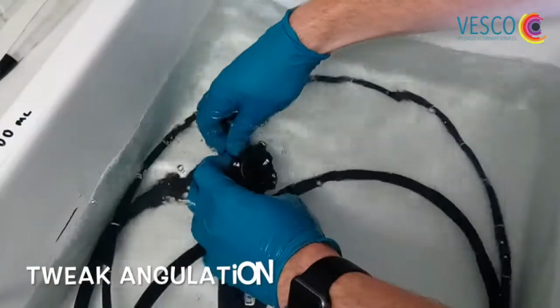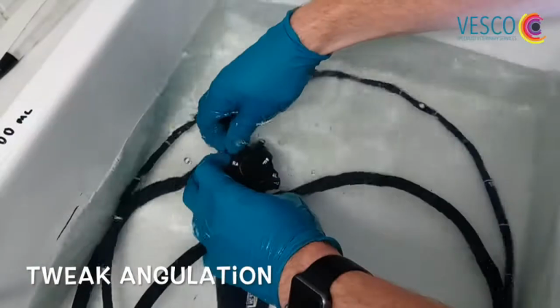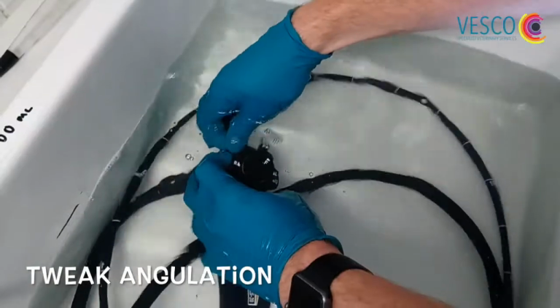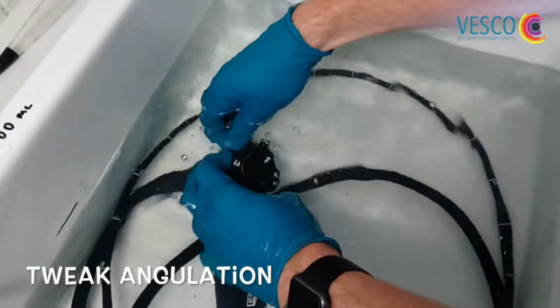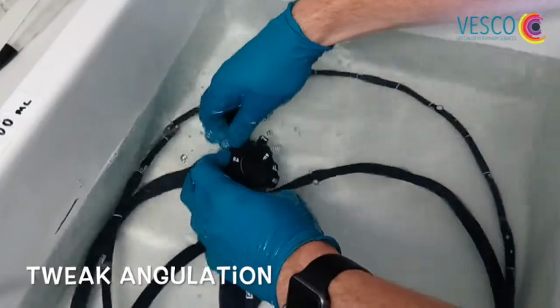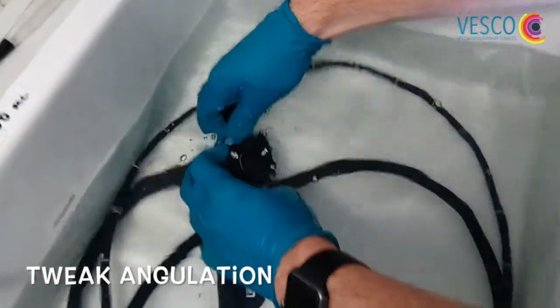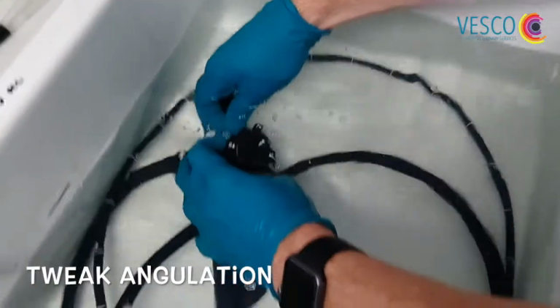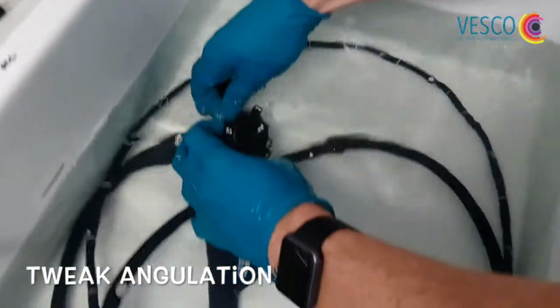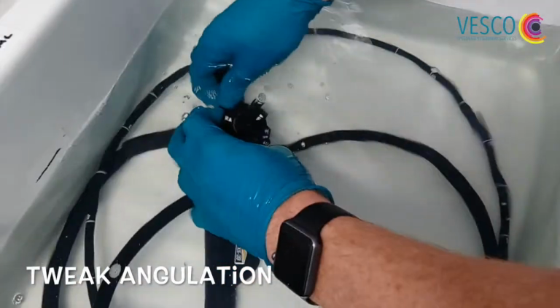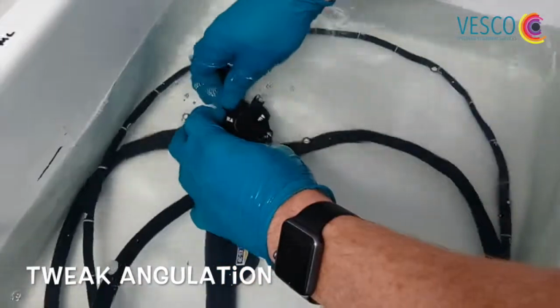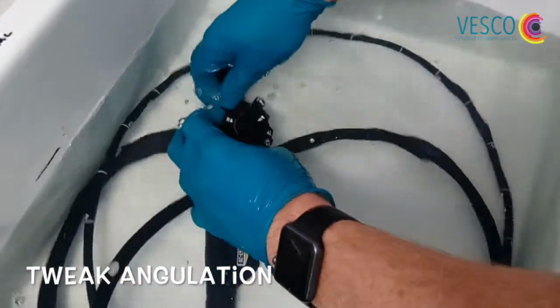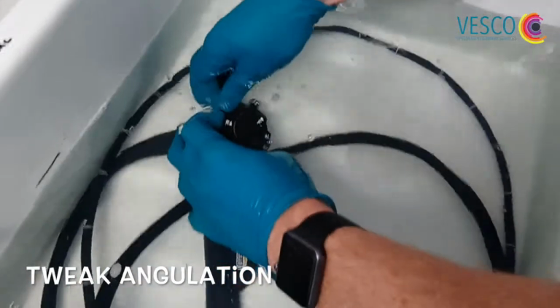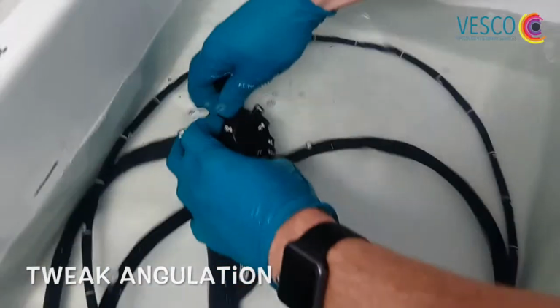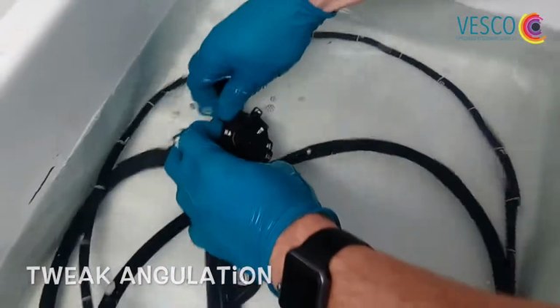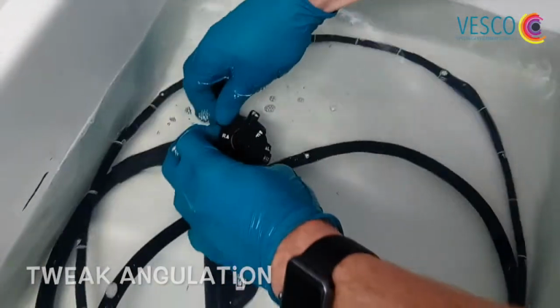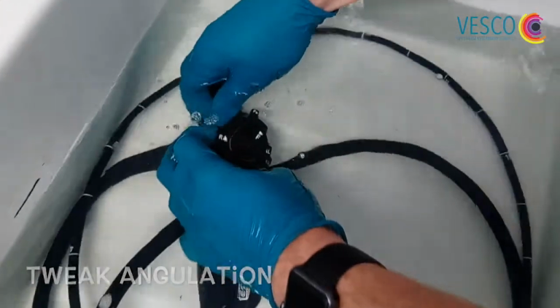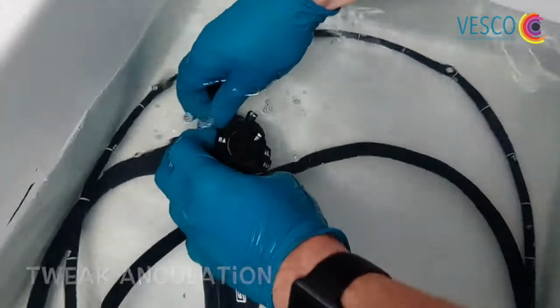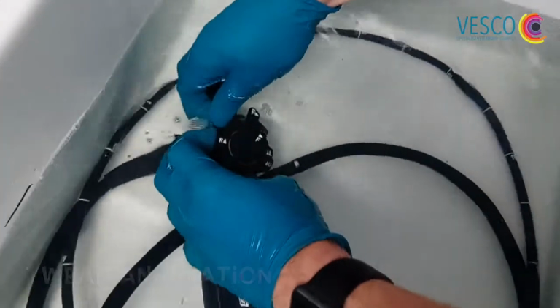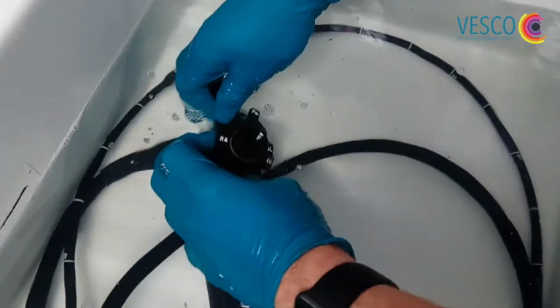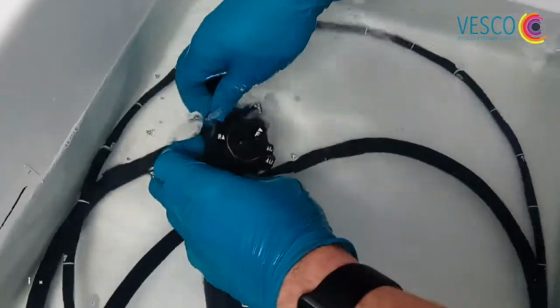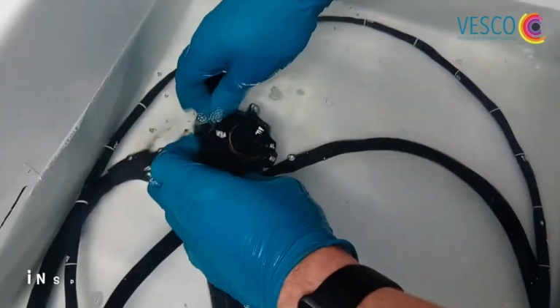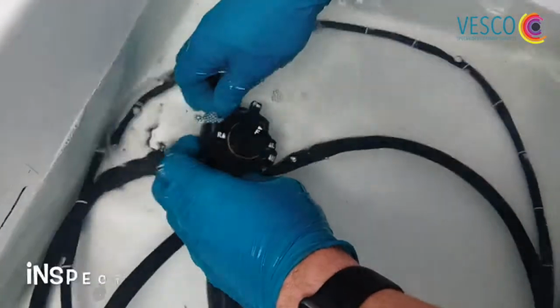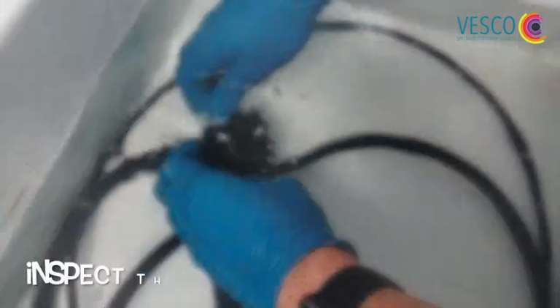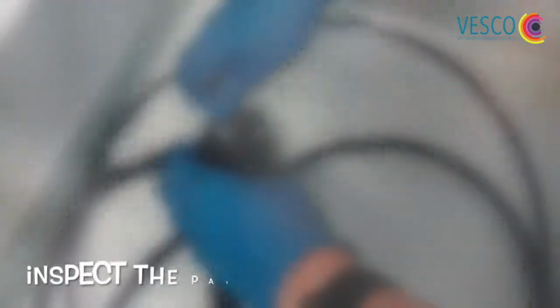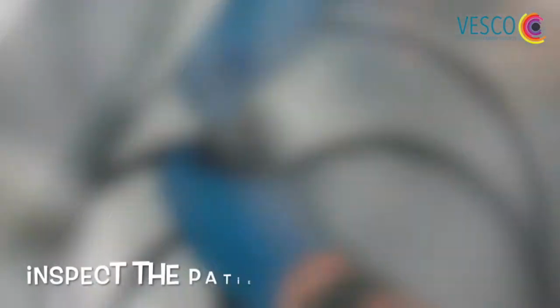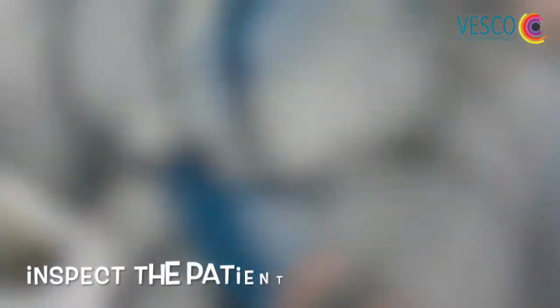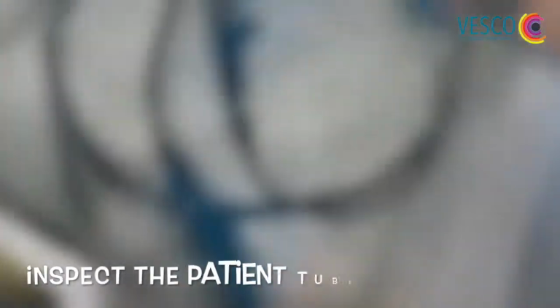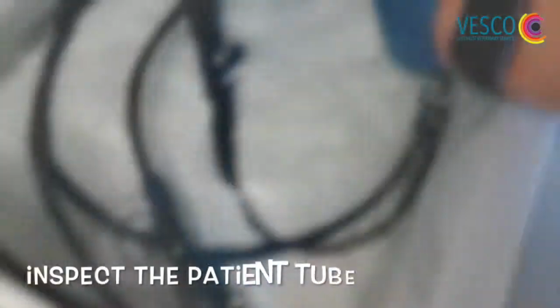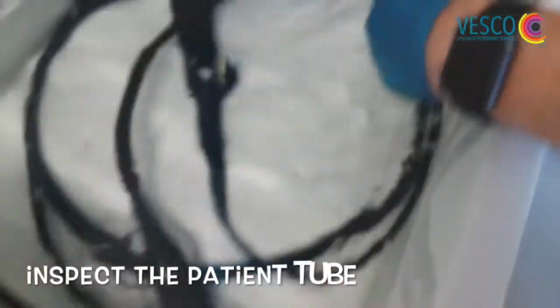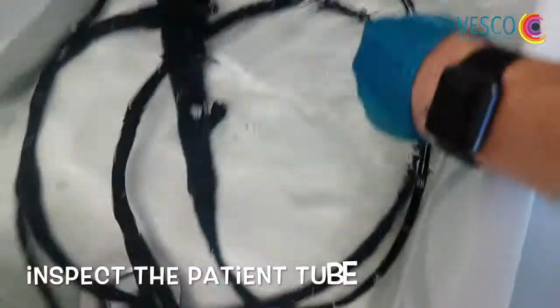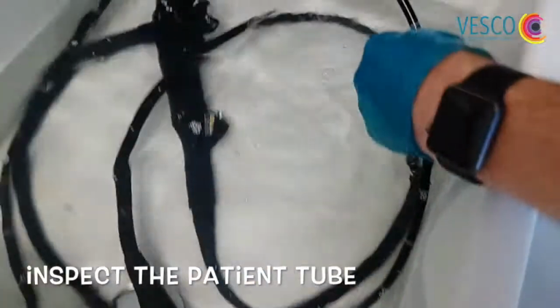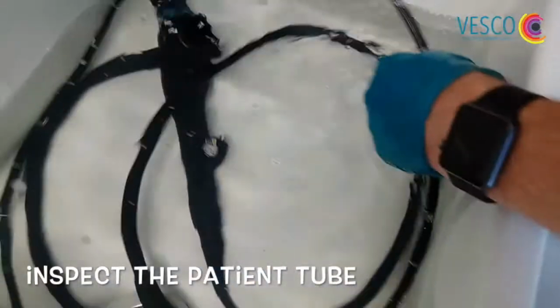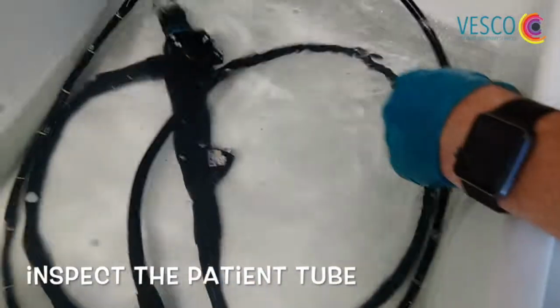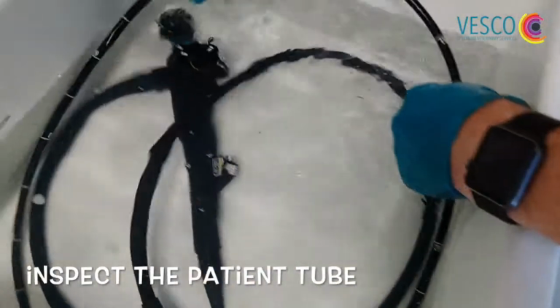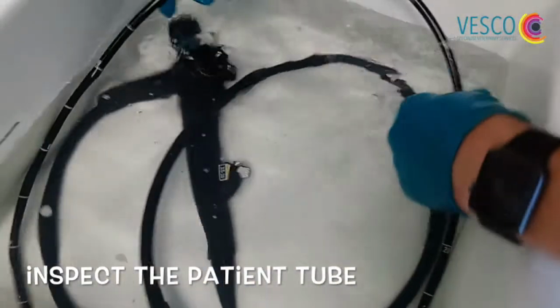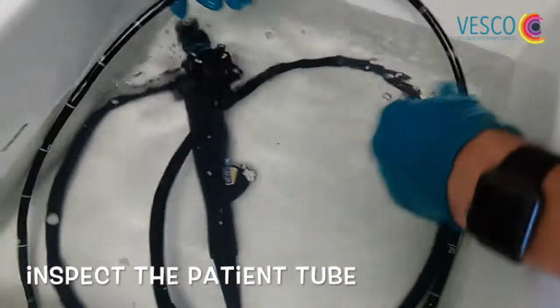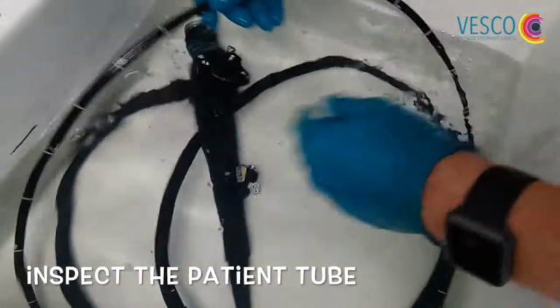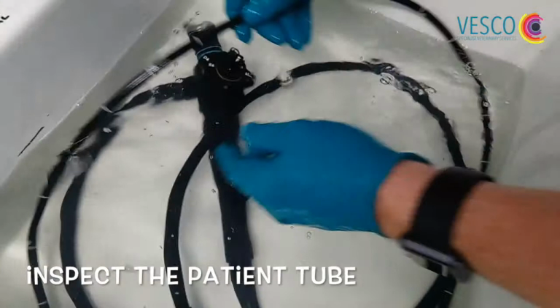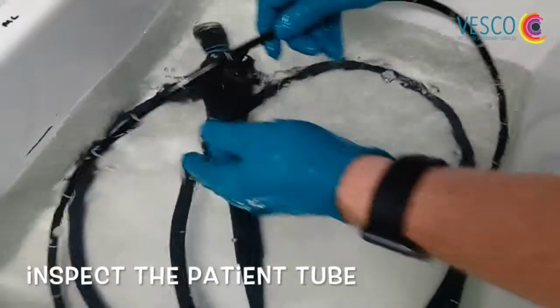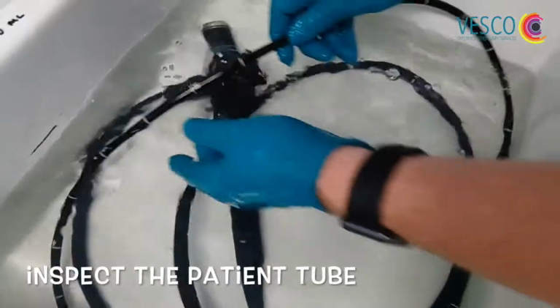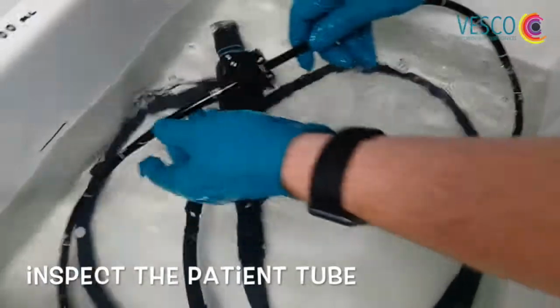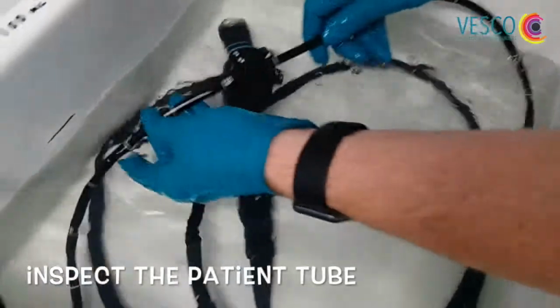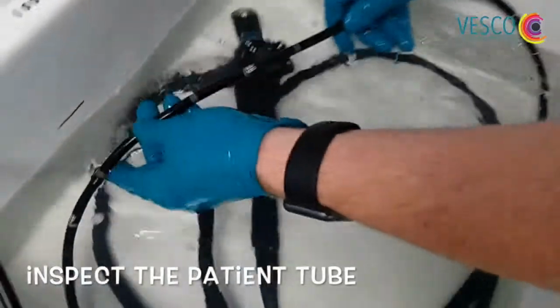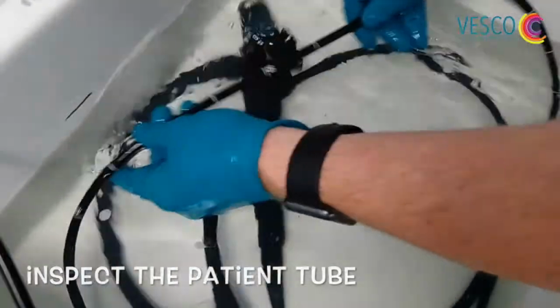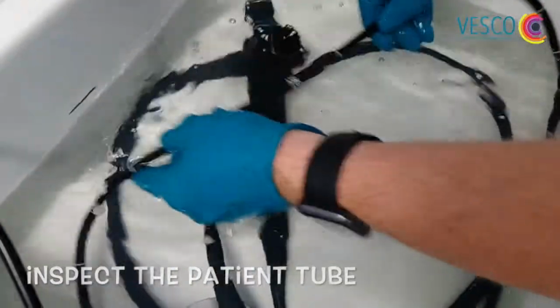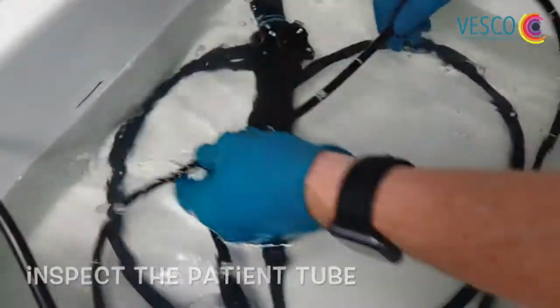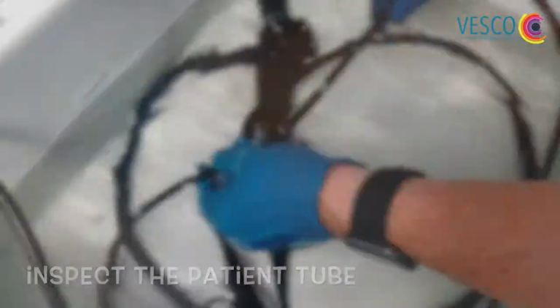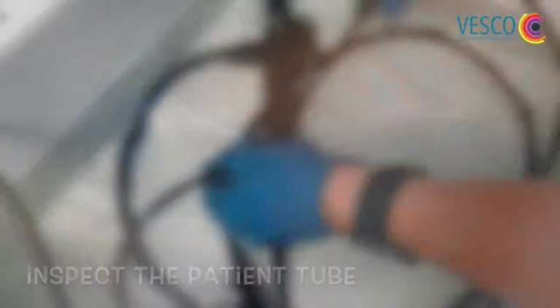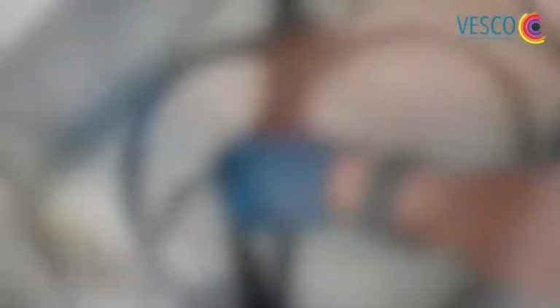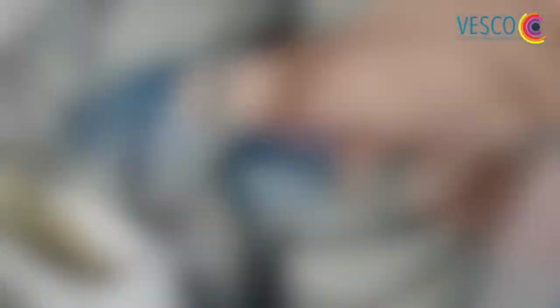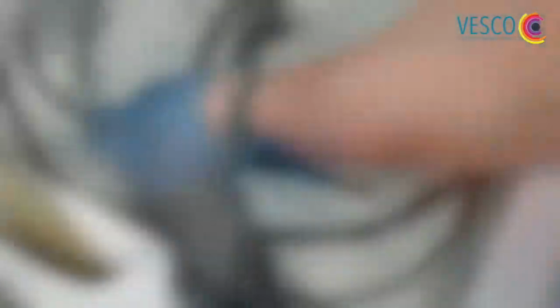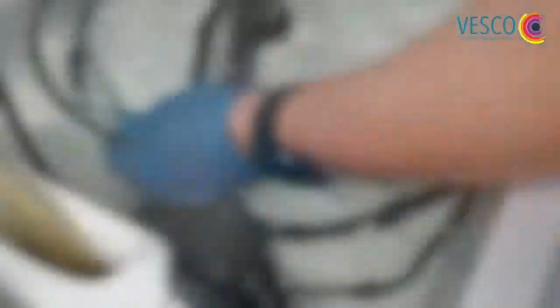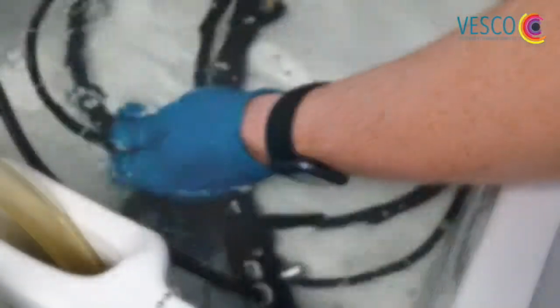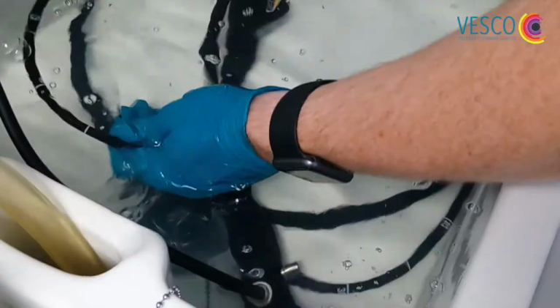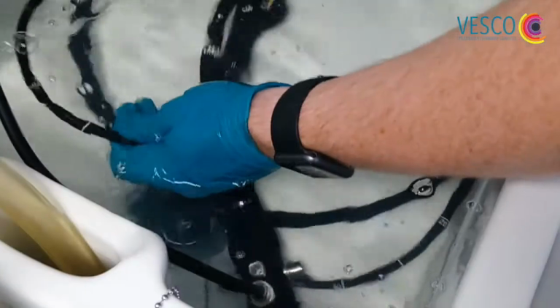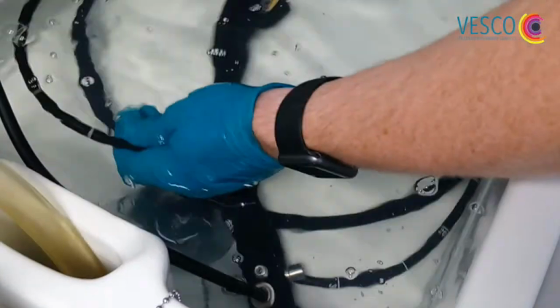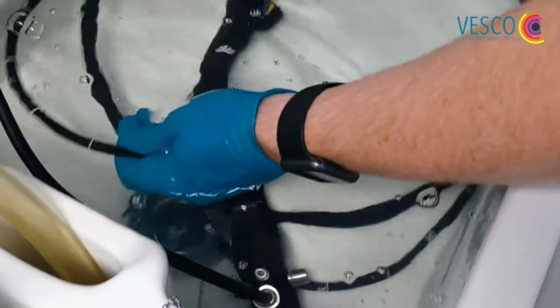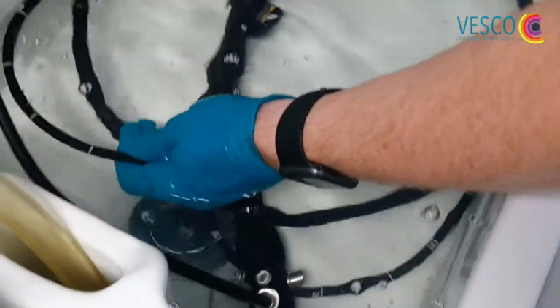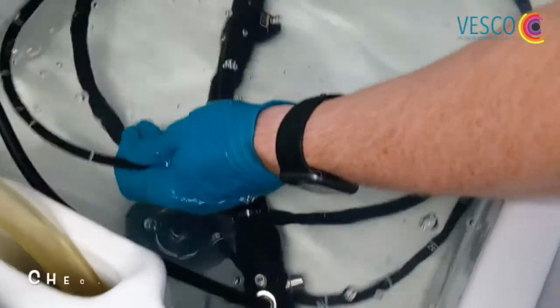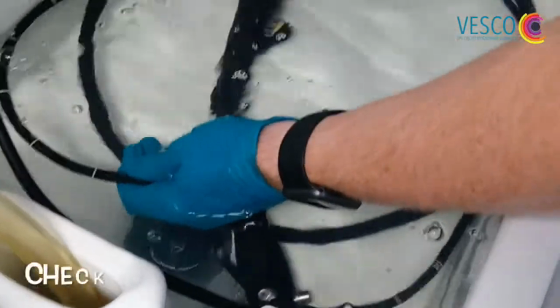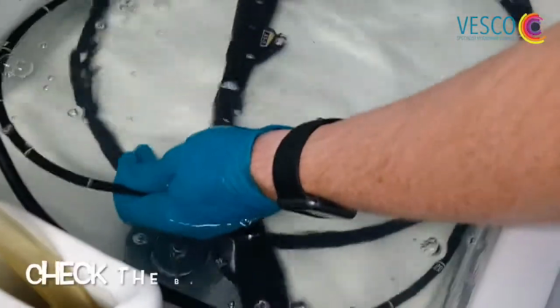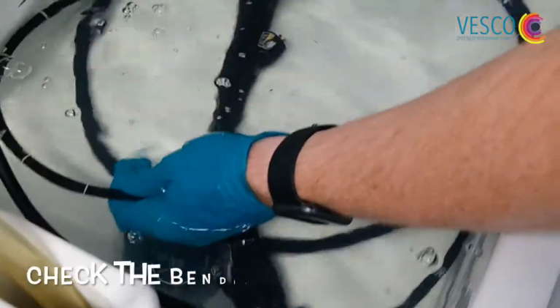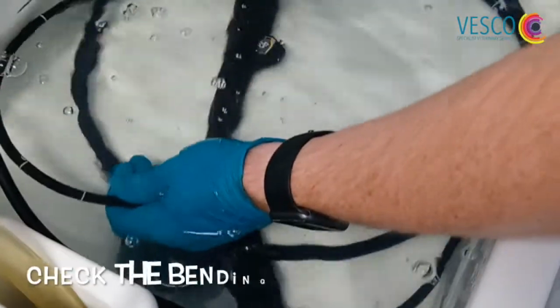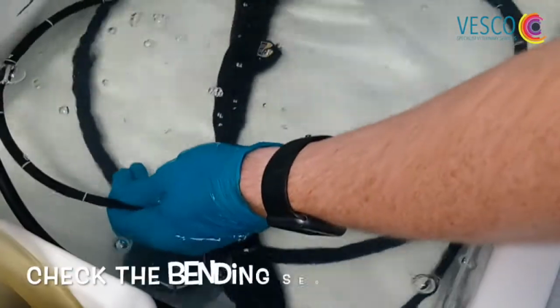Tweaking the angulation a little bit. Moving the bending section.